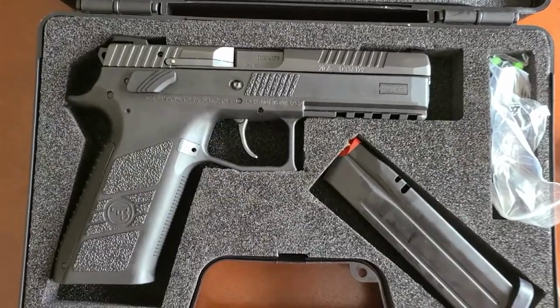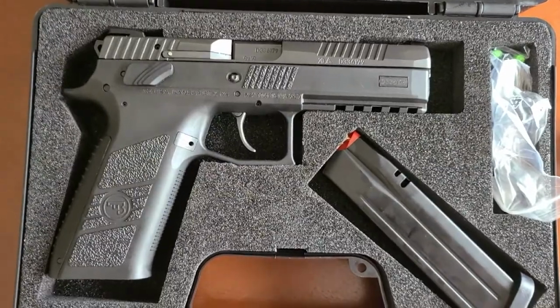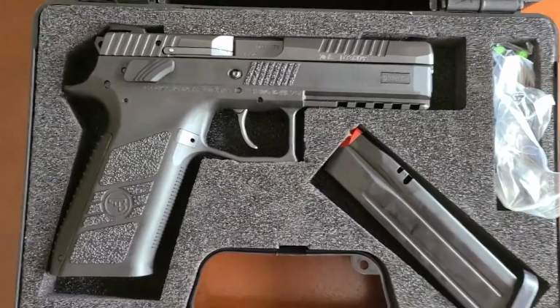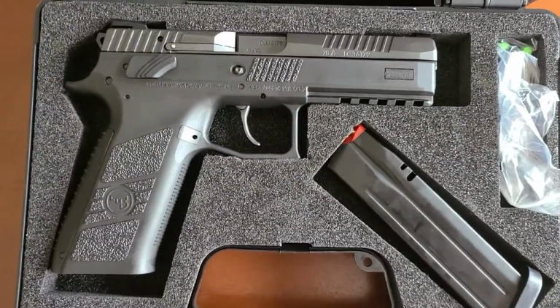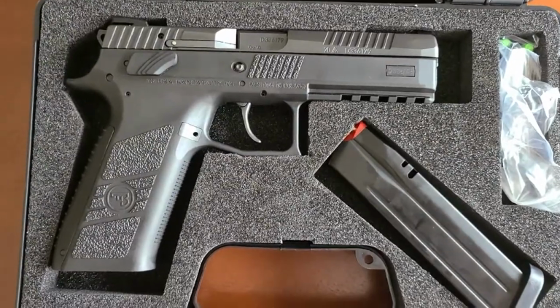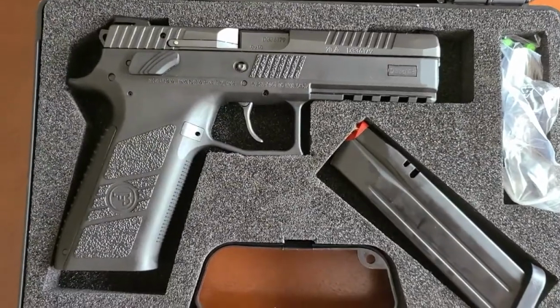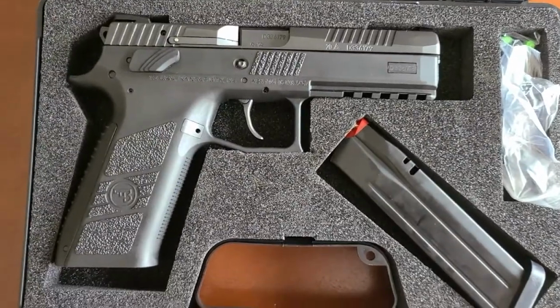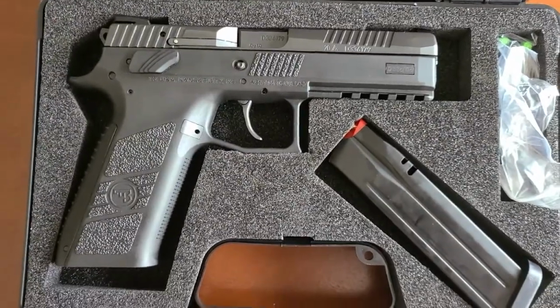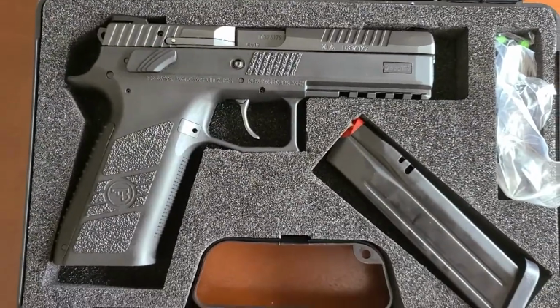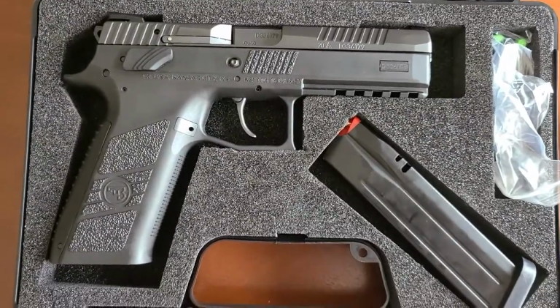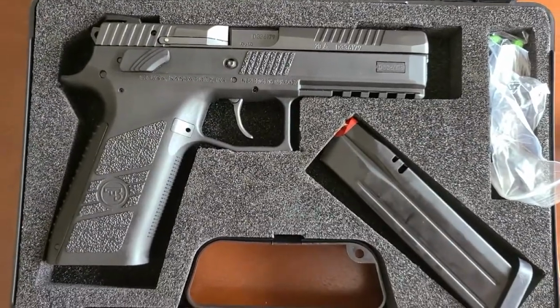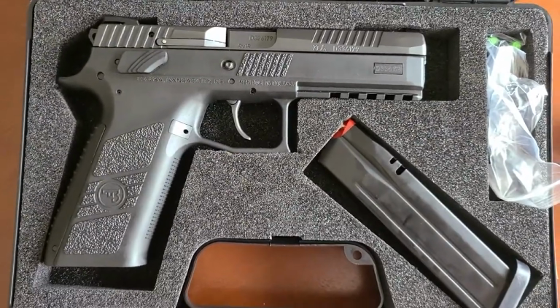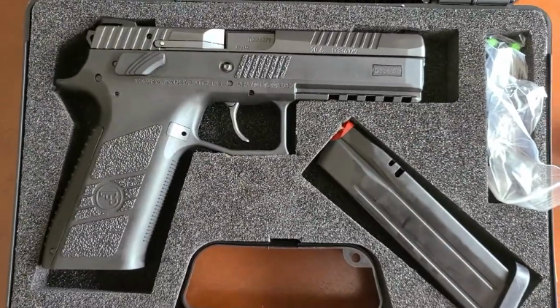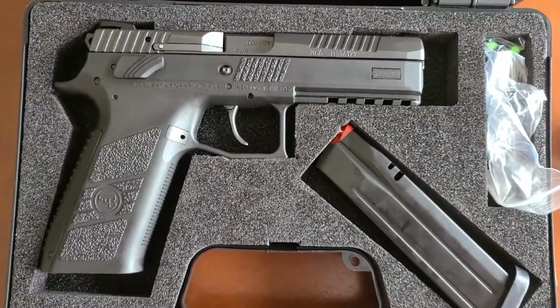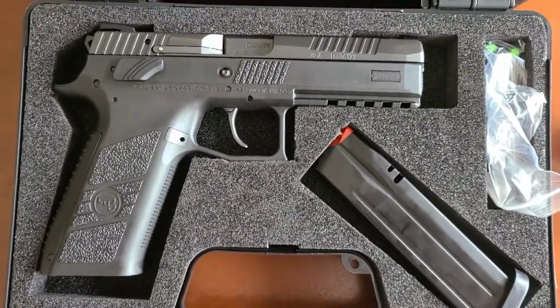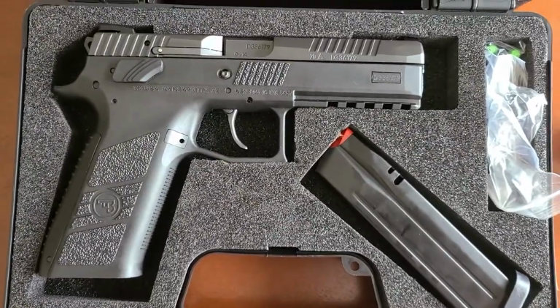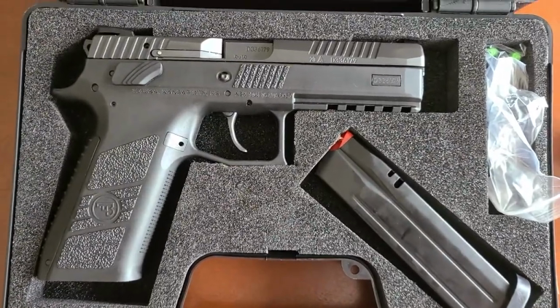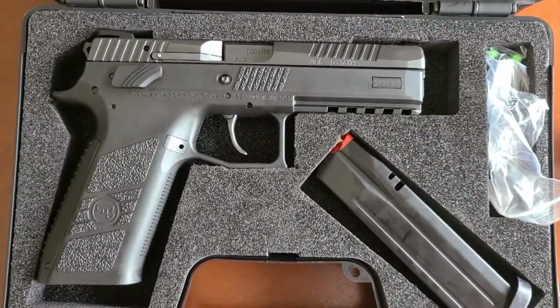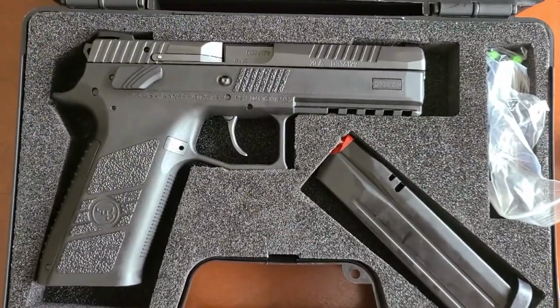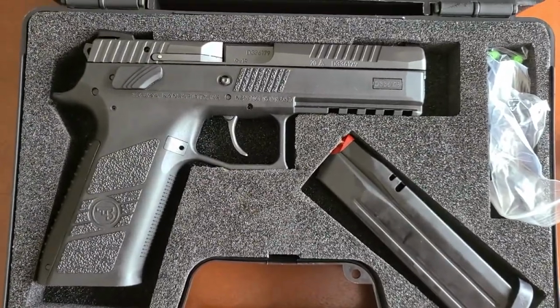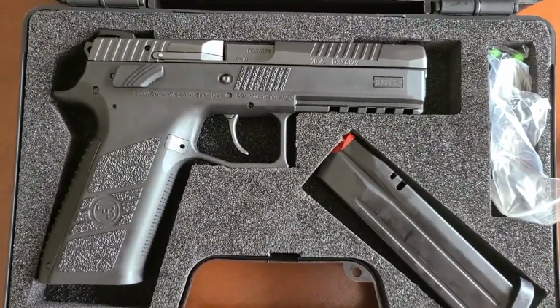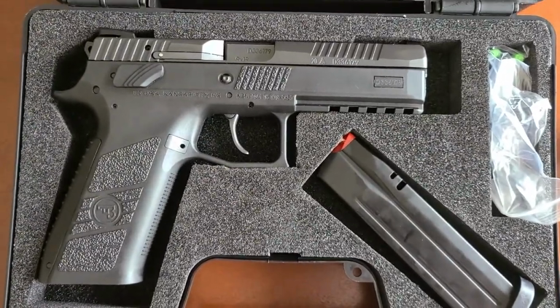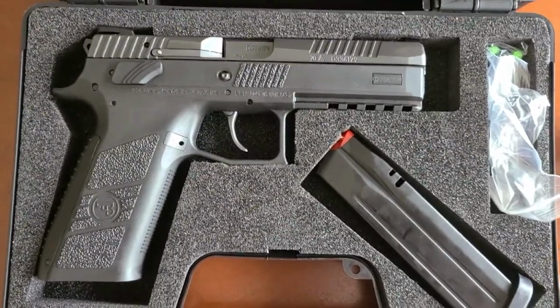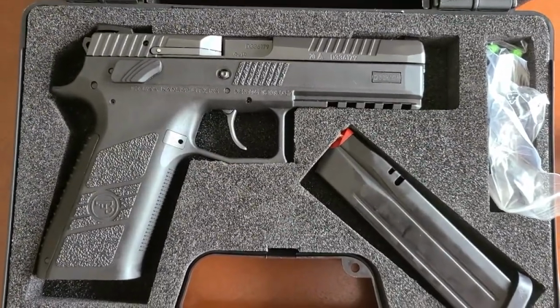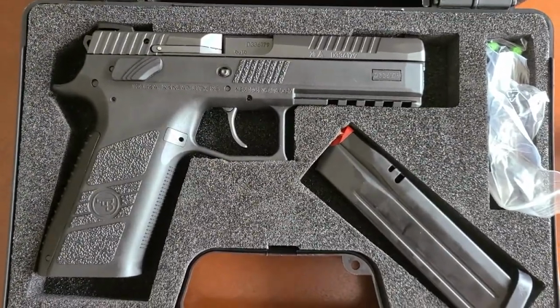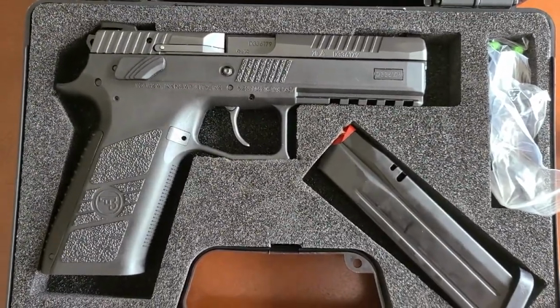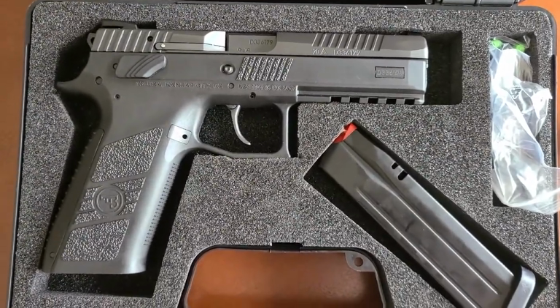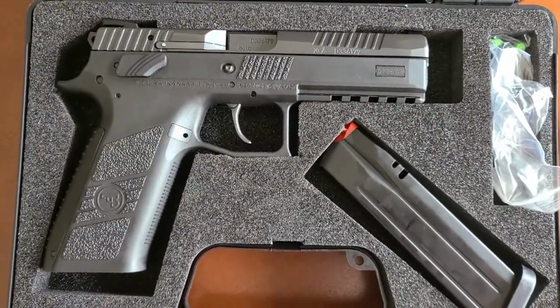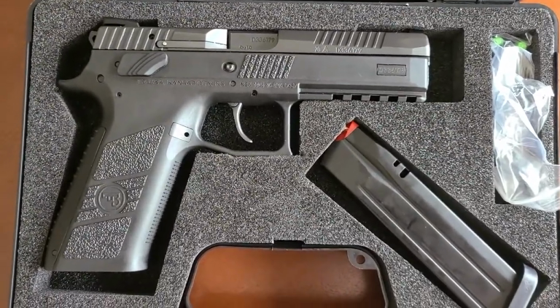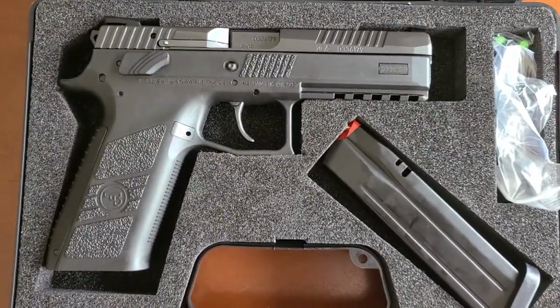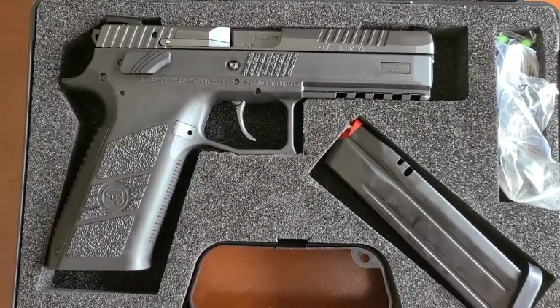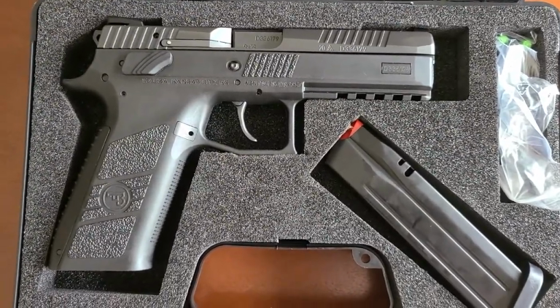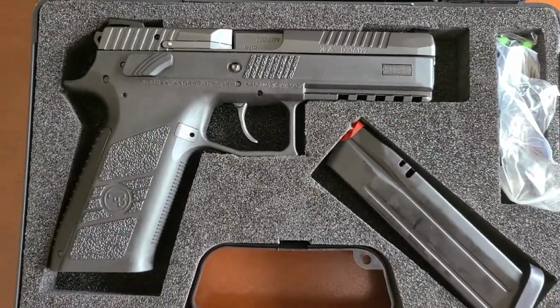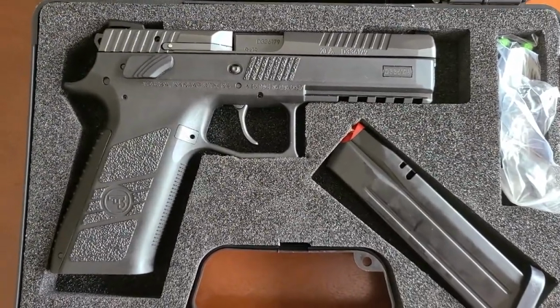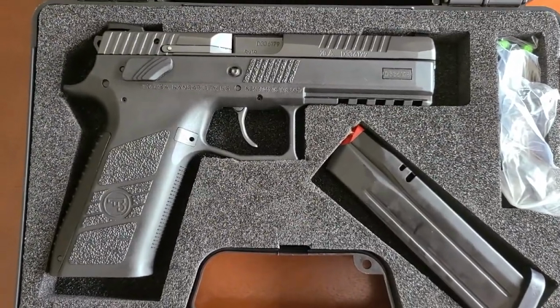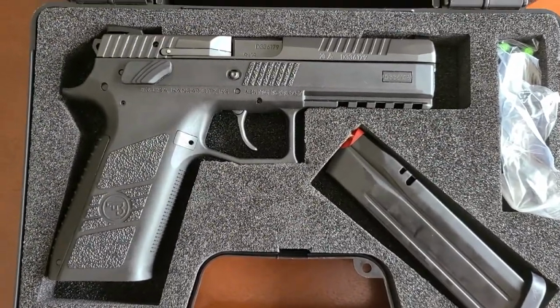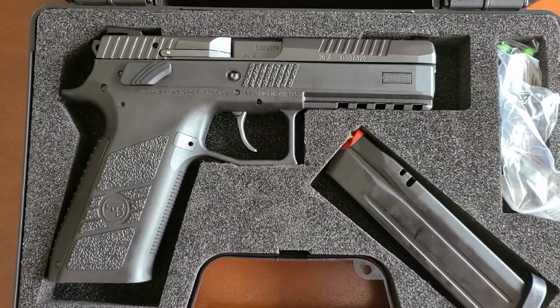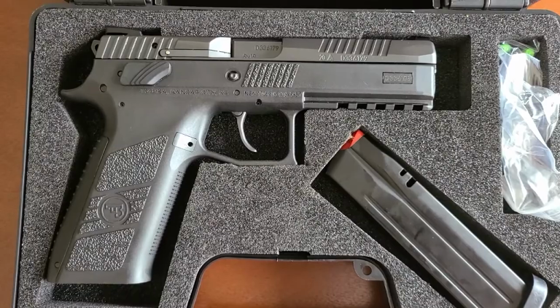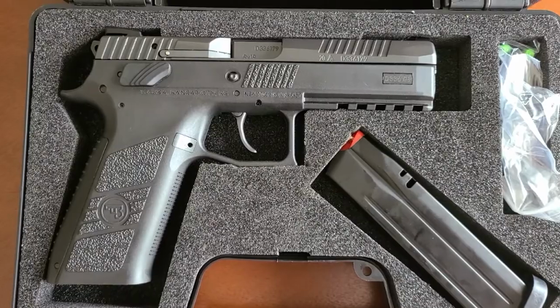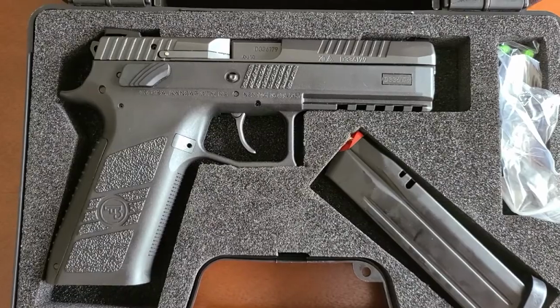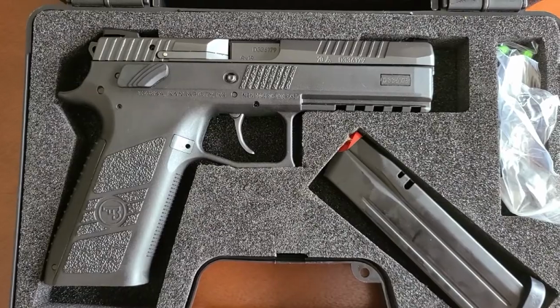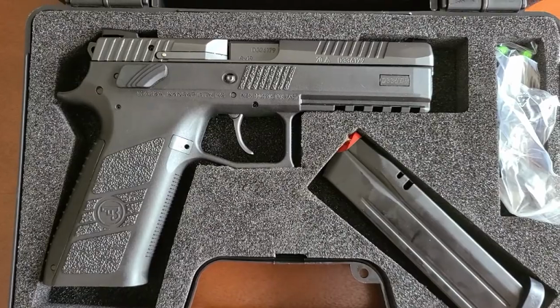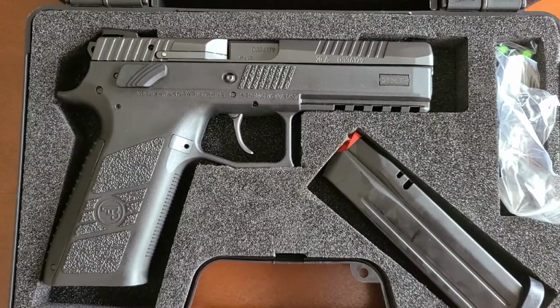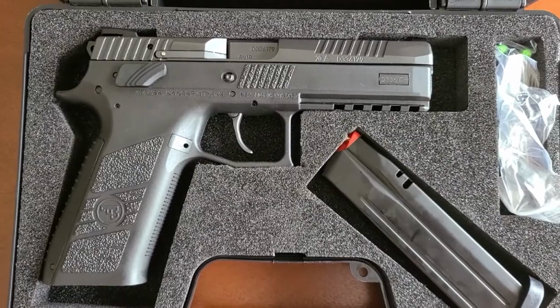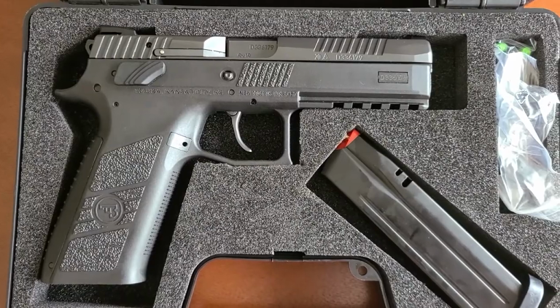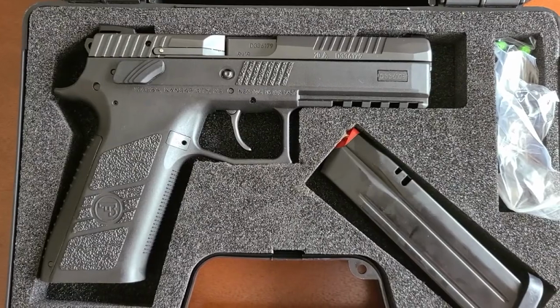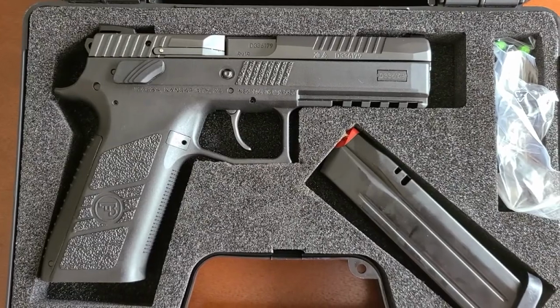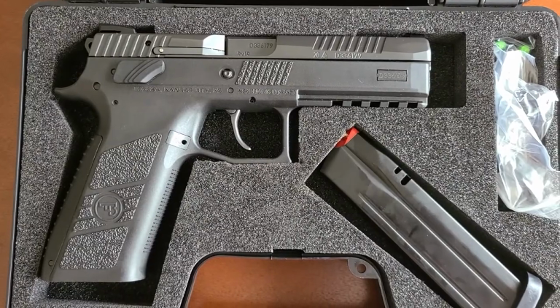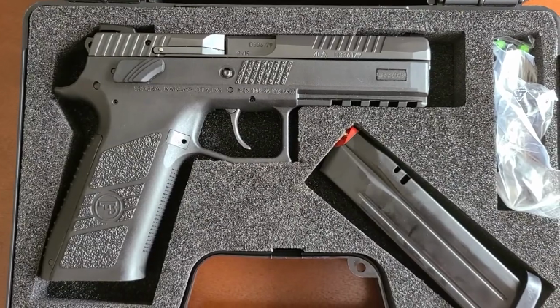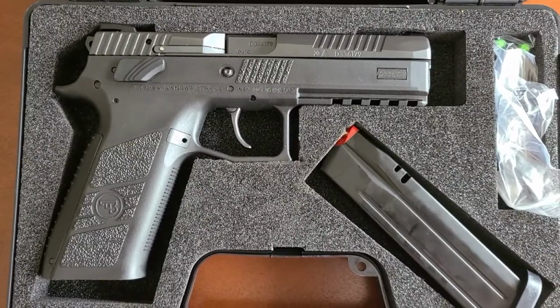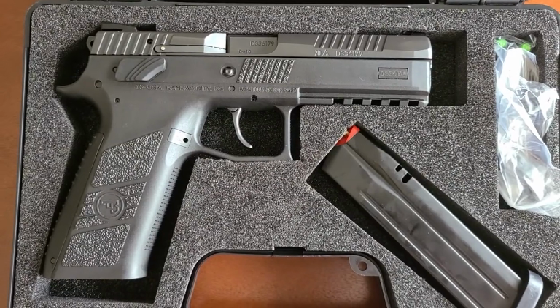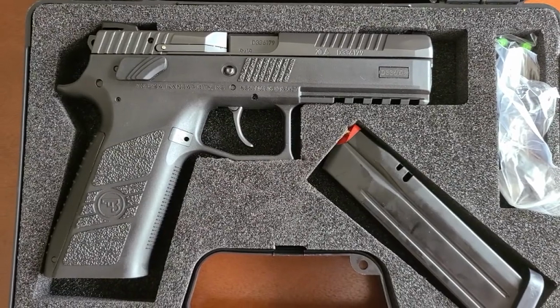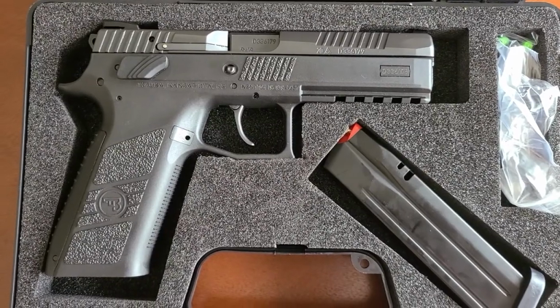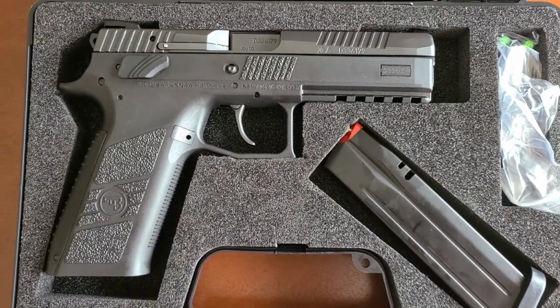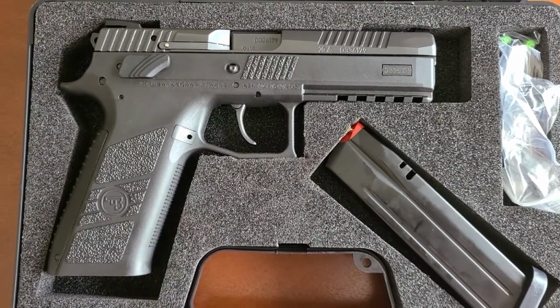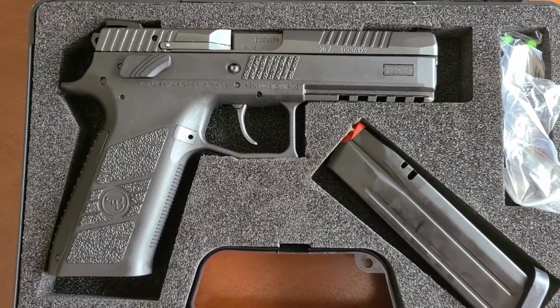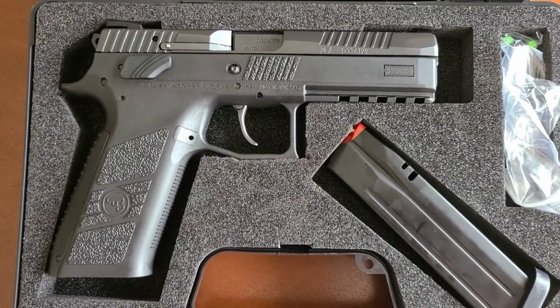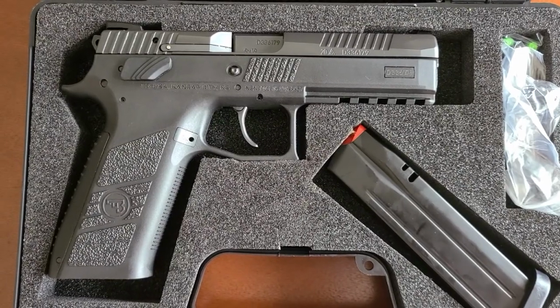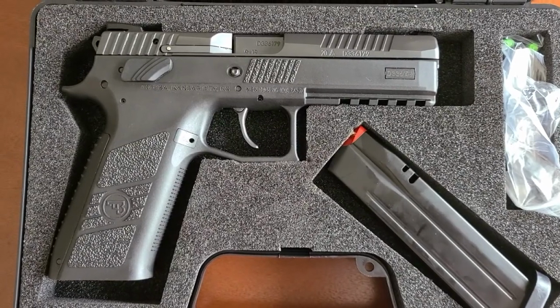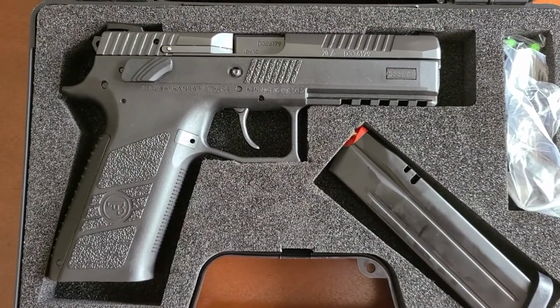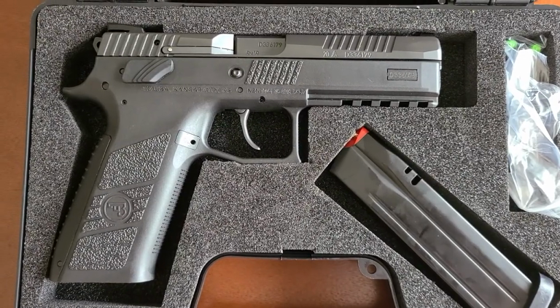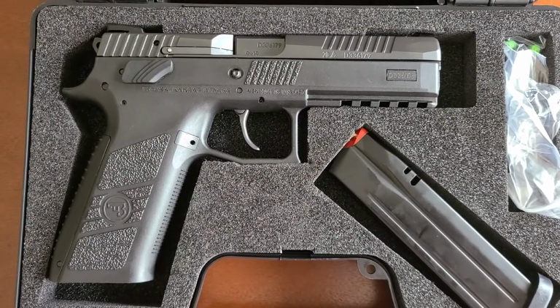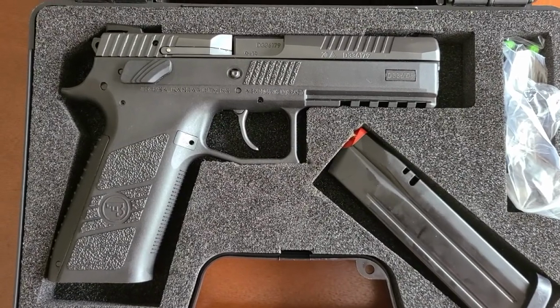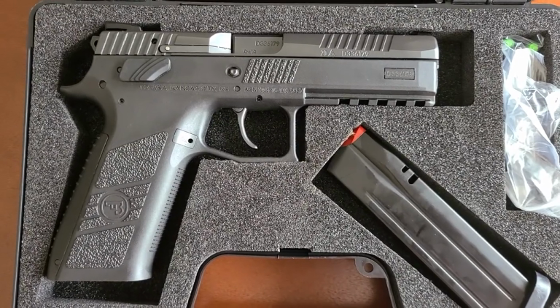Check it out. Check out everything you can from CZ — I think that company just does a great job.